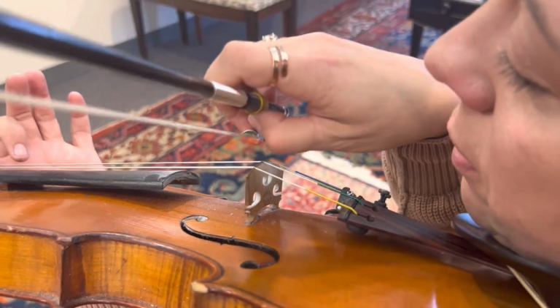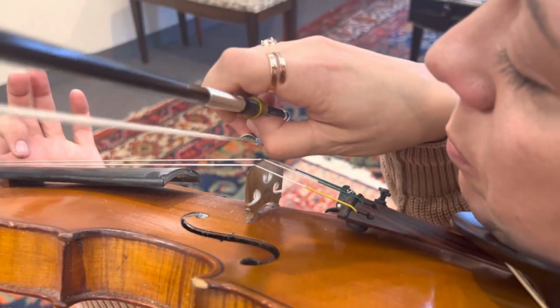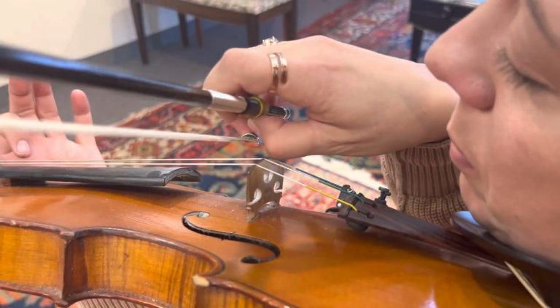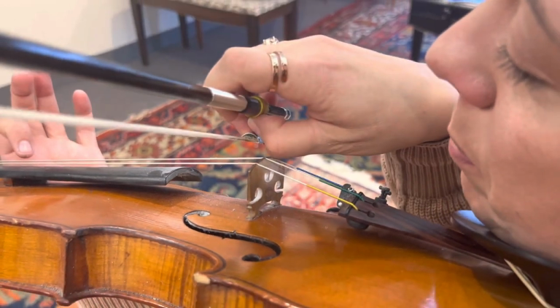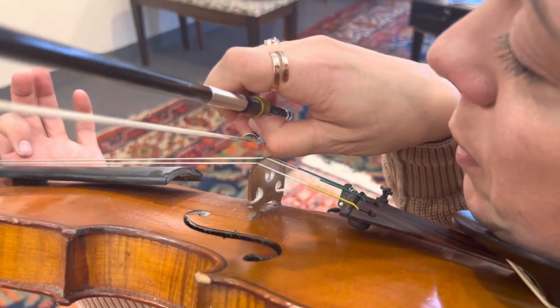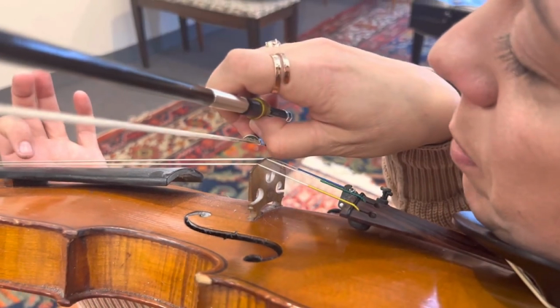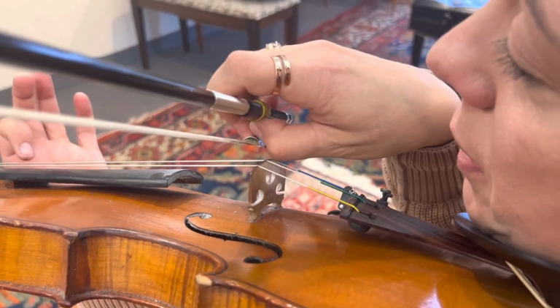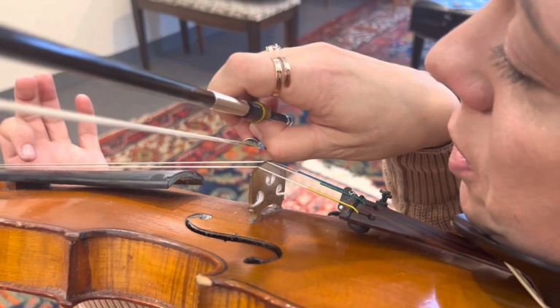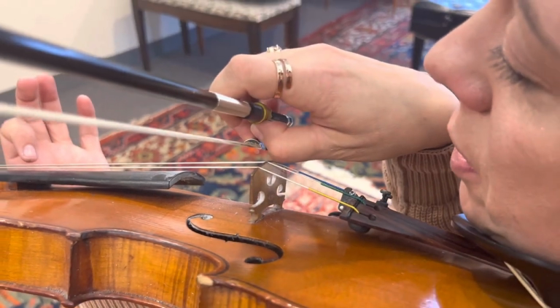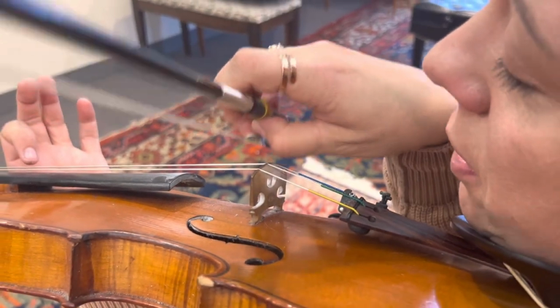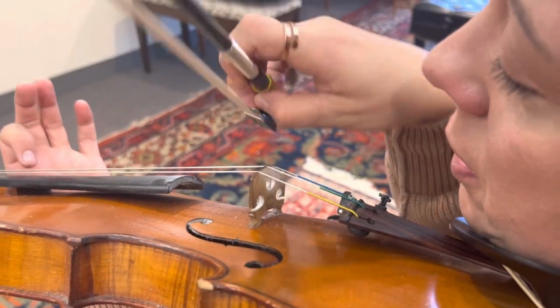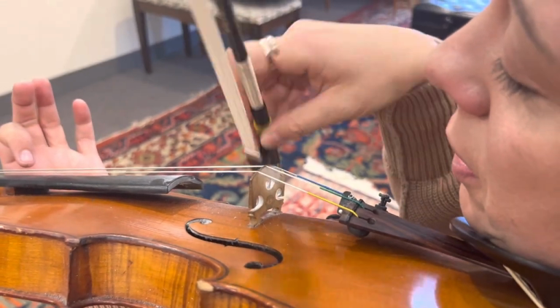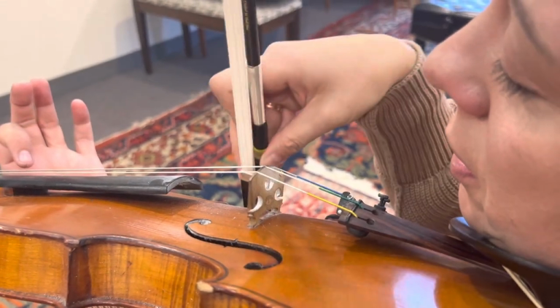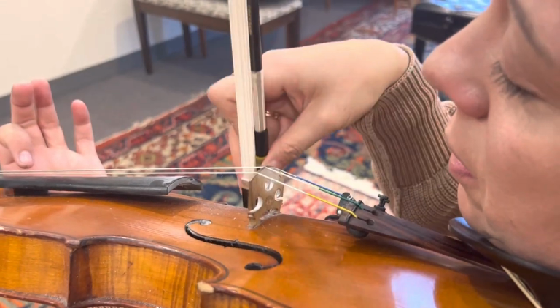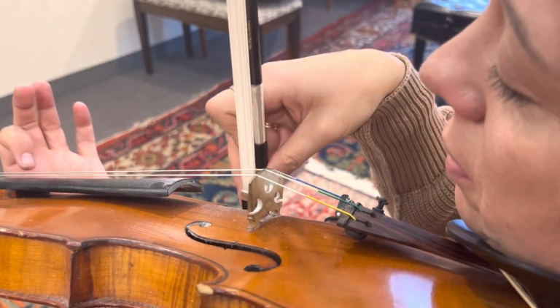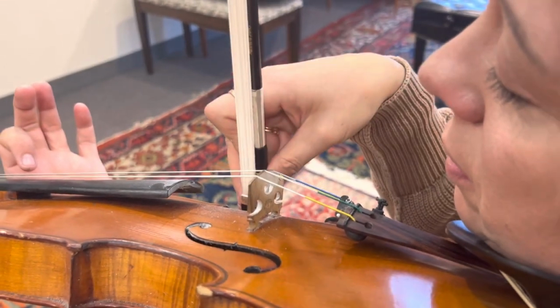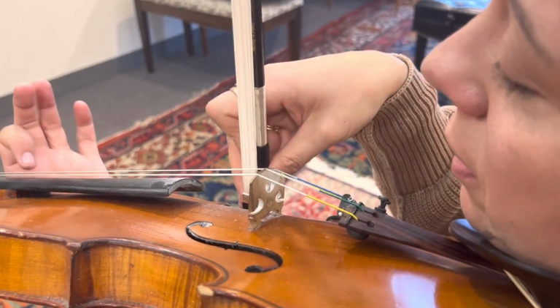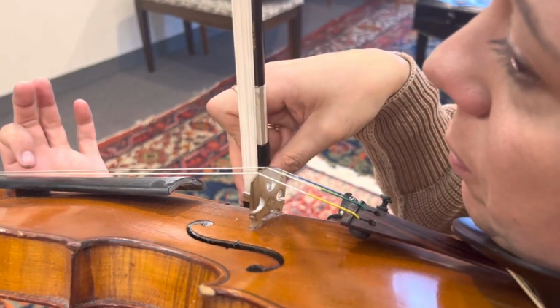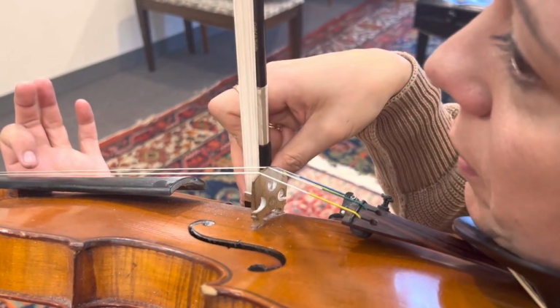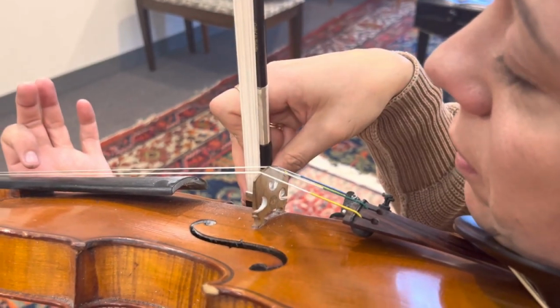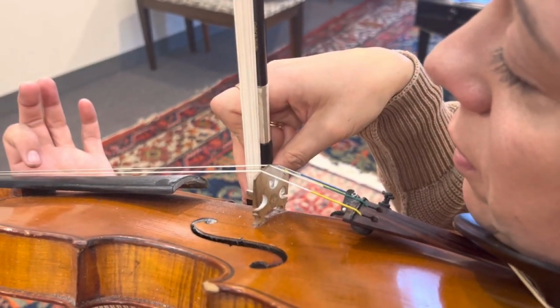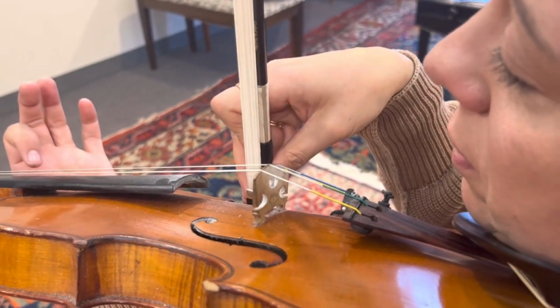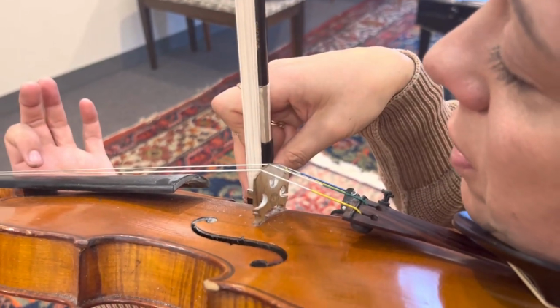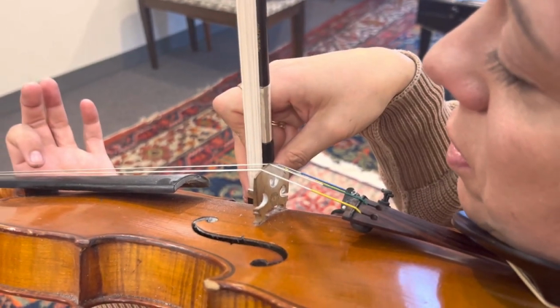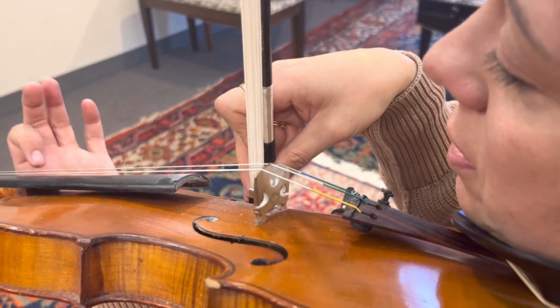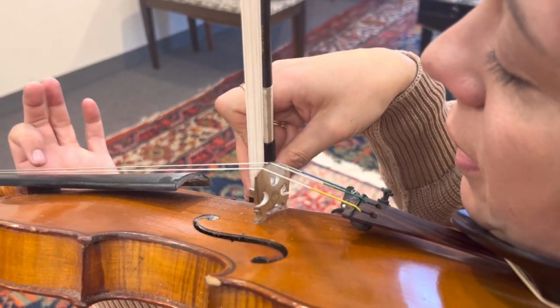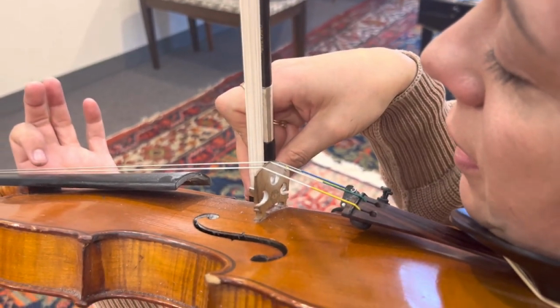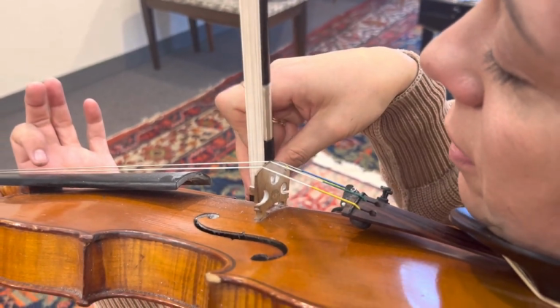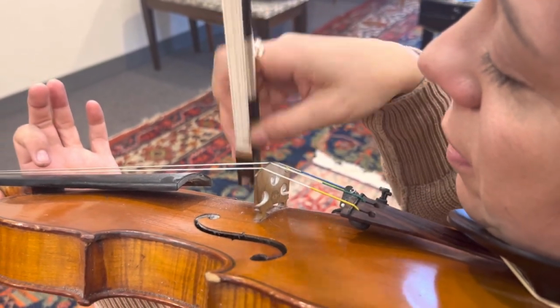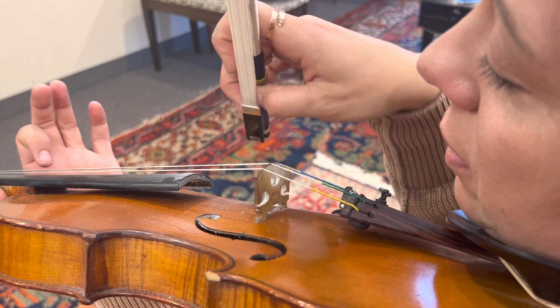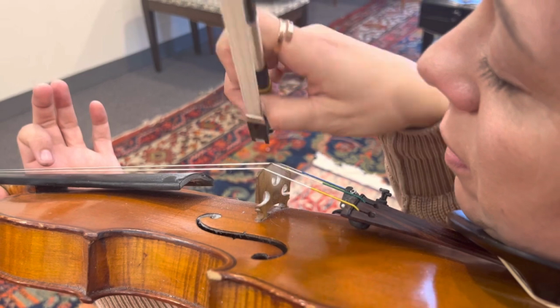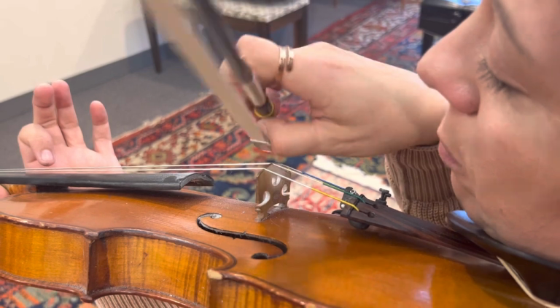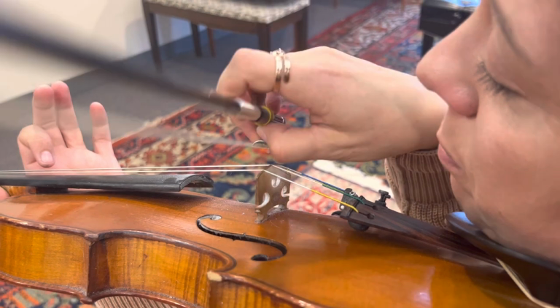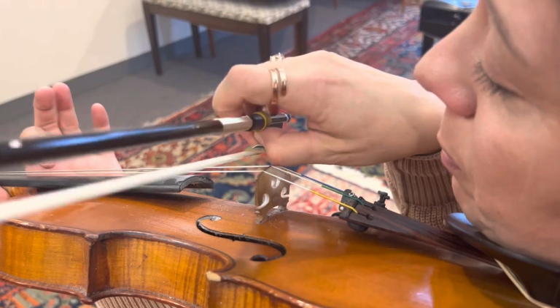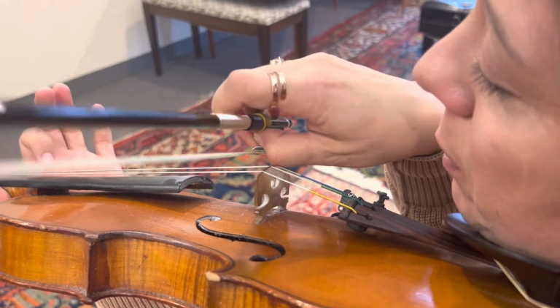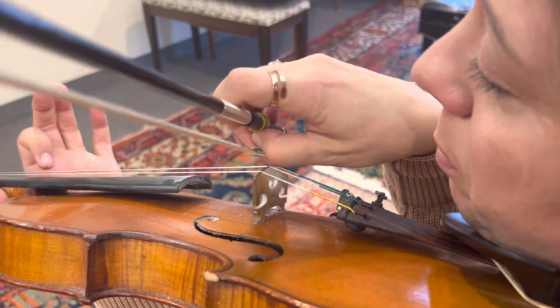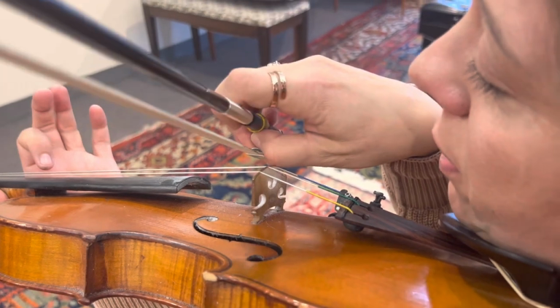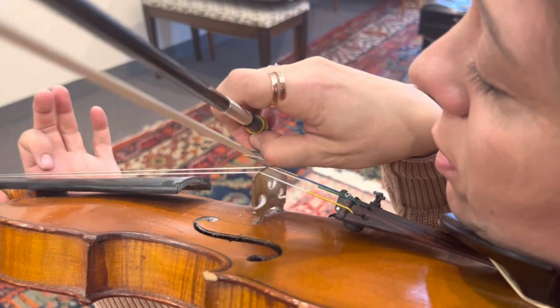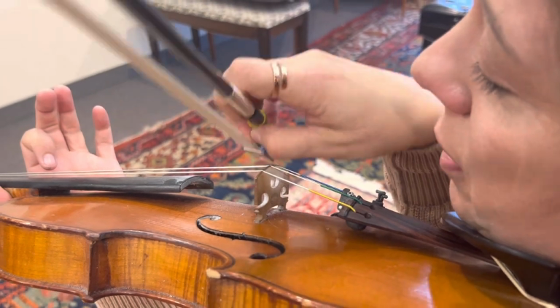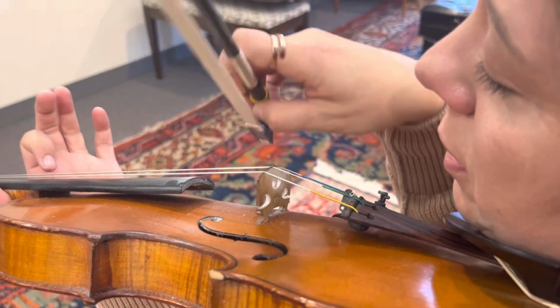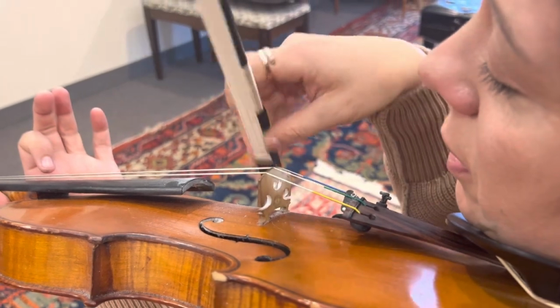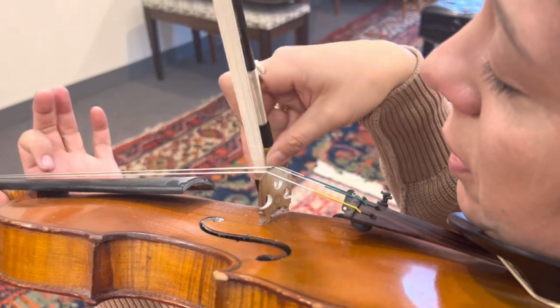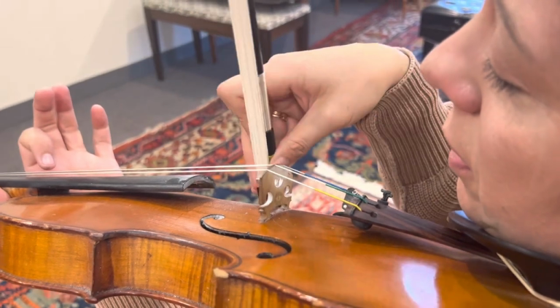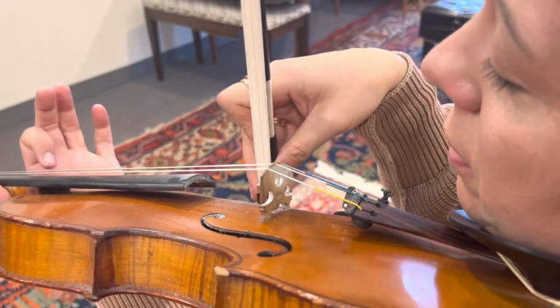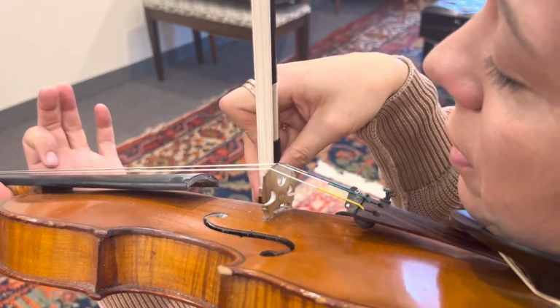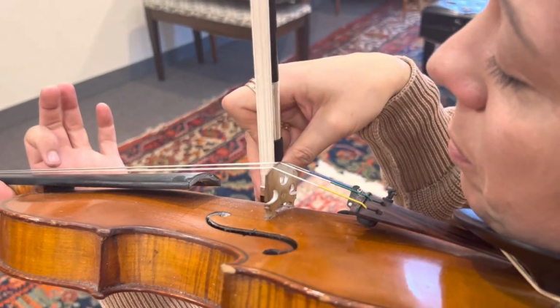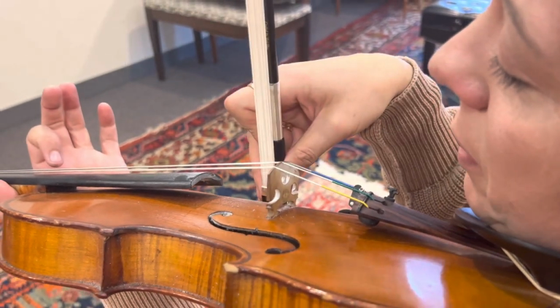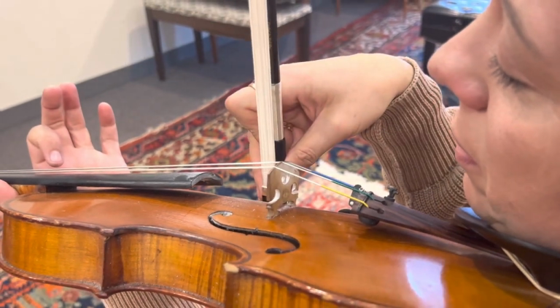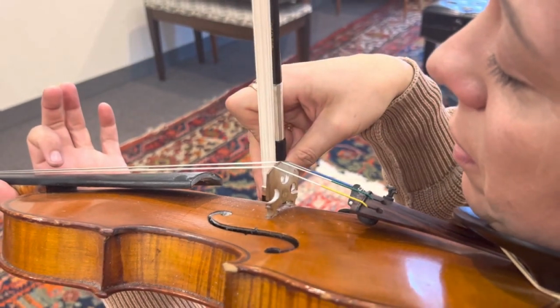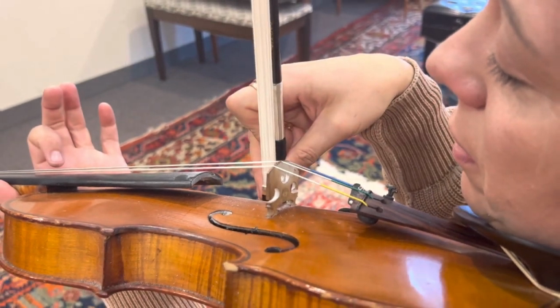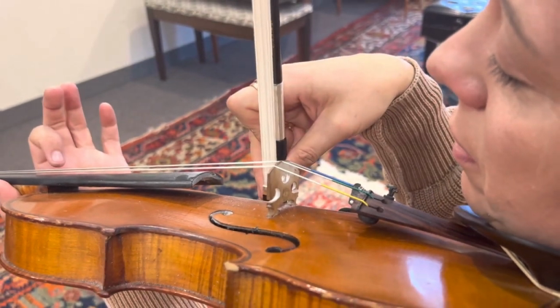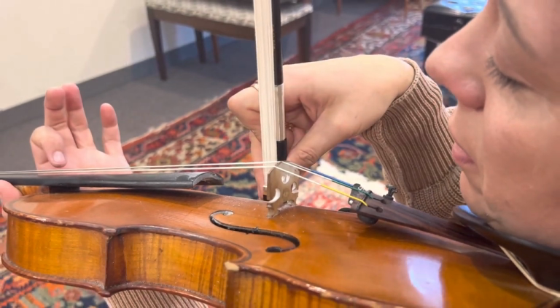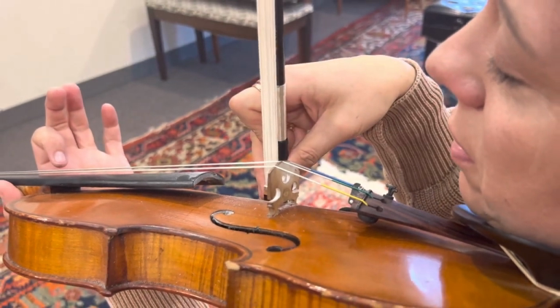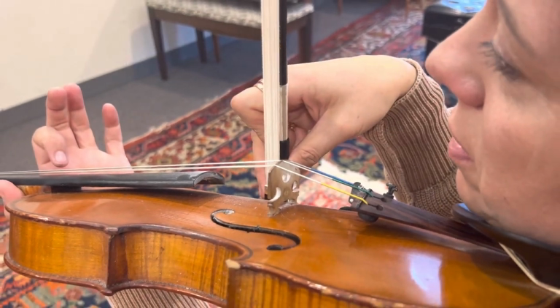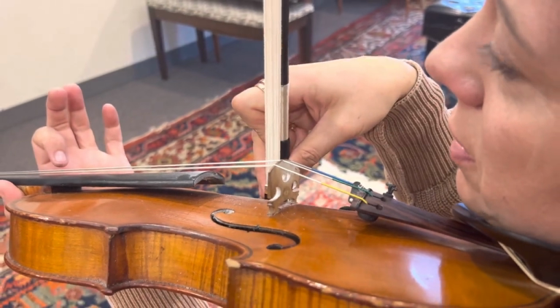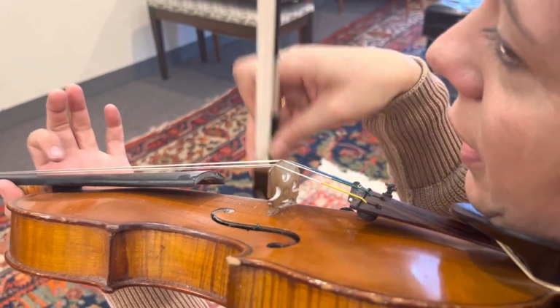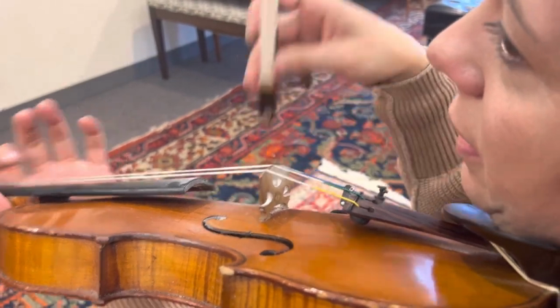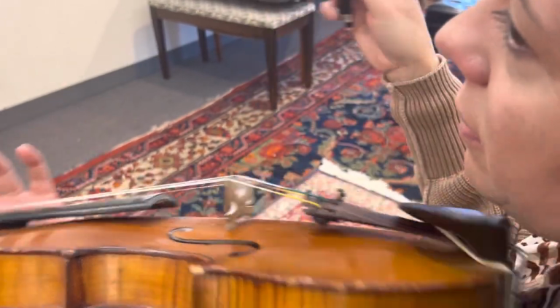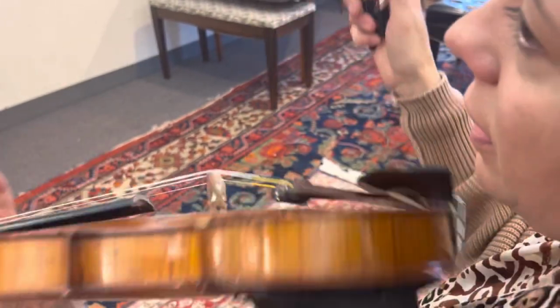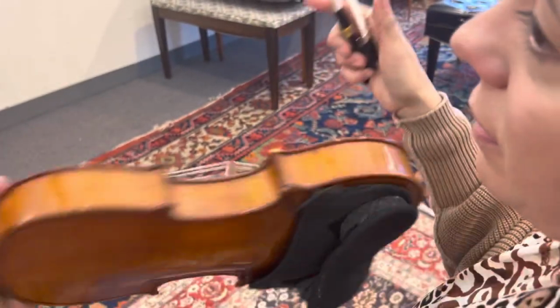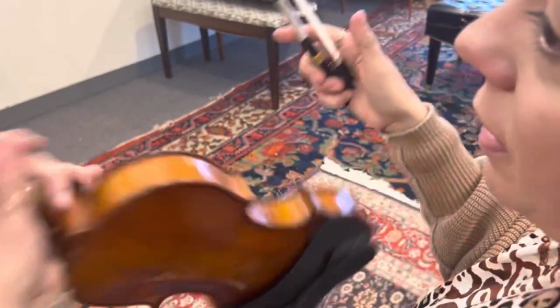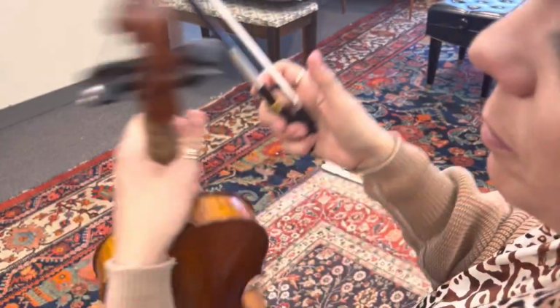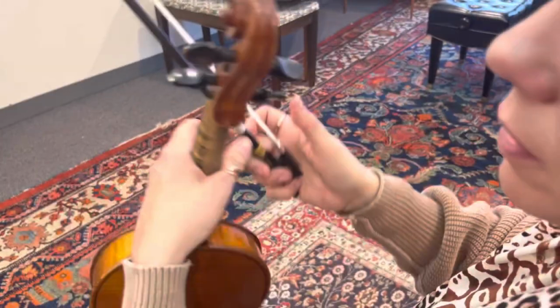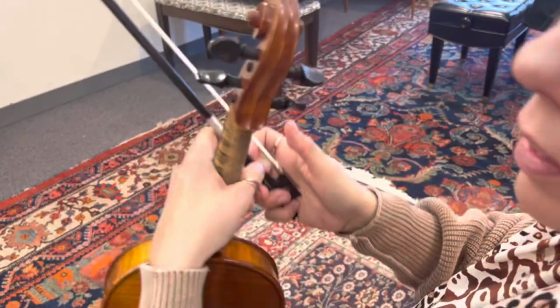Bump on the bridge, duckbill, touch the side. Bump on the bridge, duckbill, touch the side. Bump on the bridge, duckbill, touch the side. 10 times, okay?